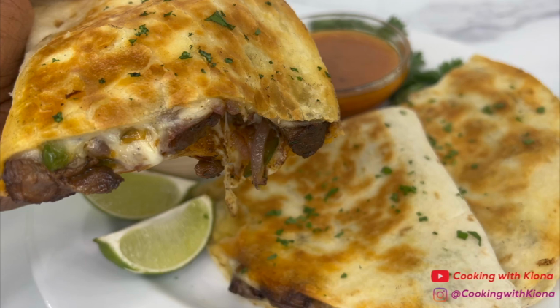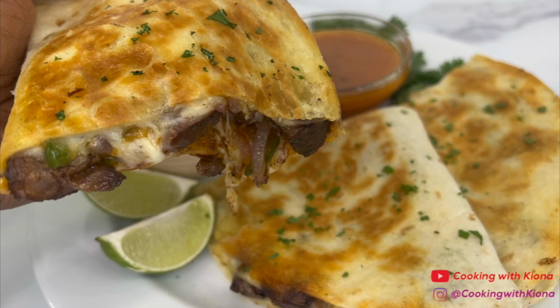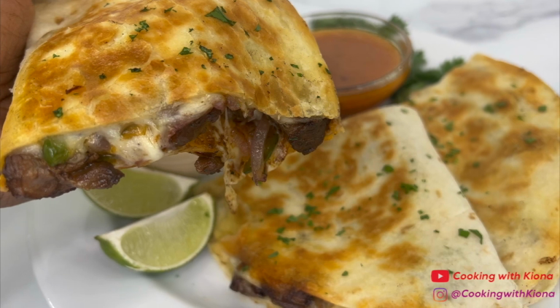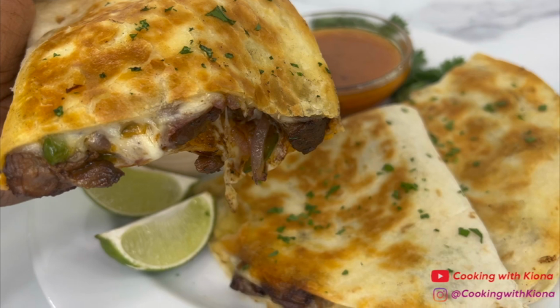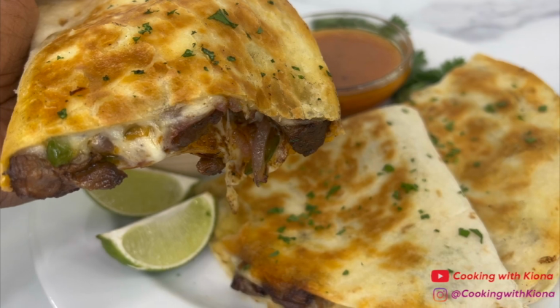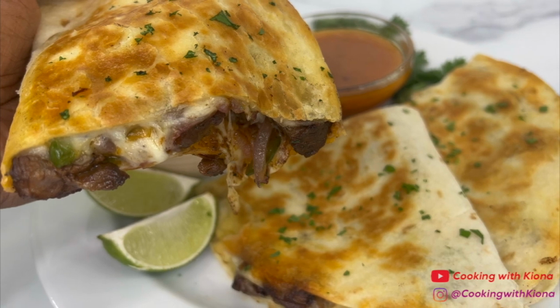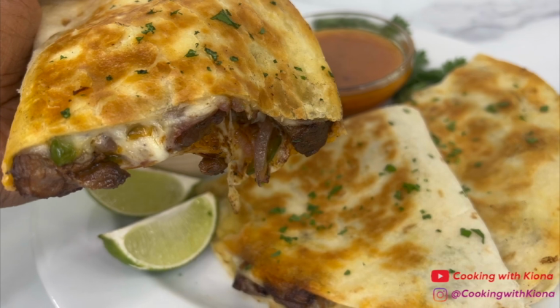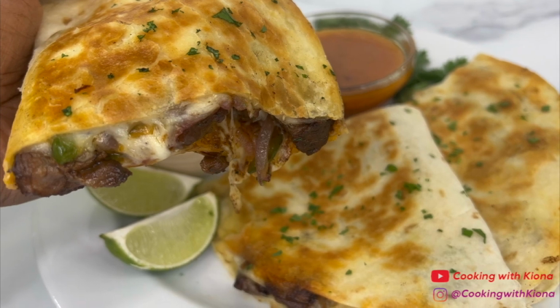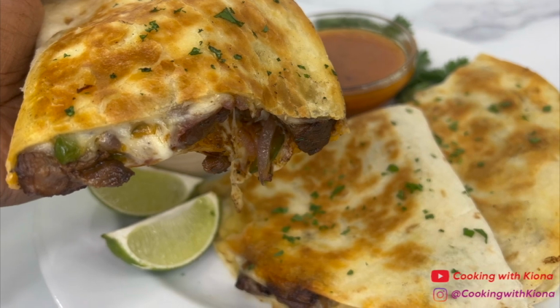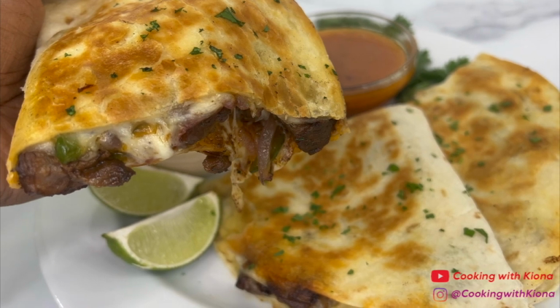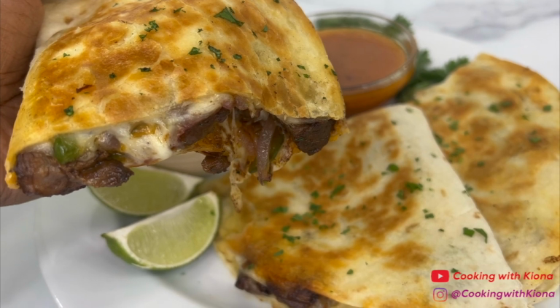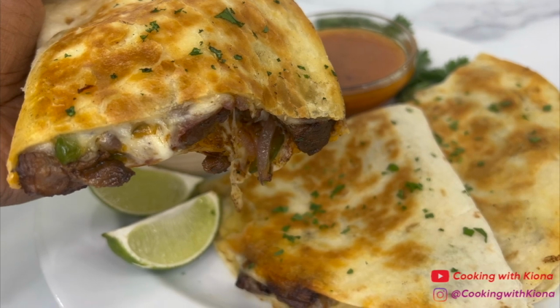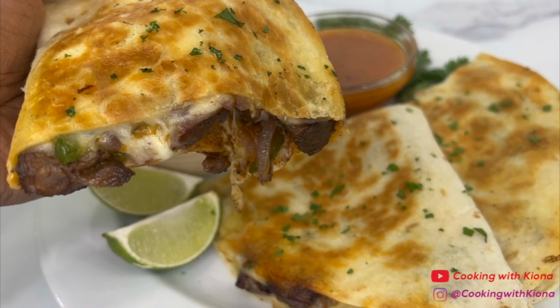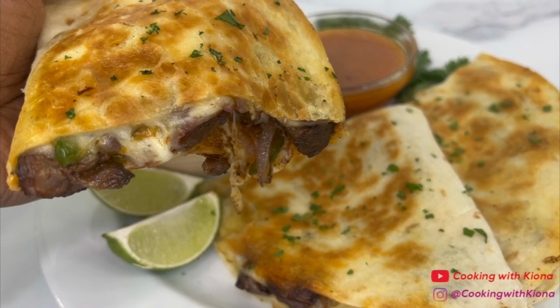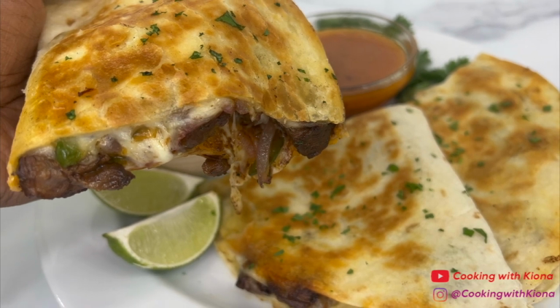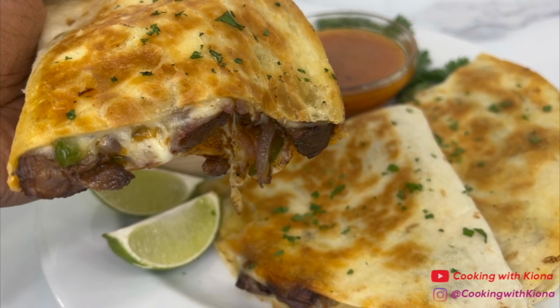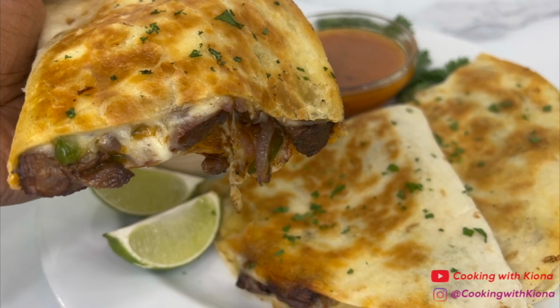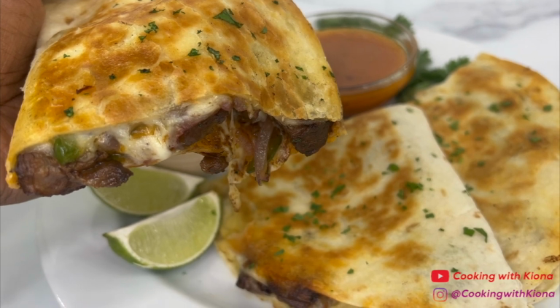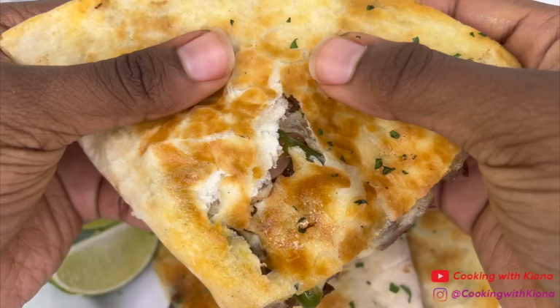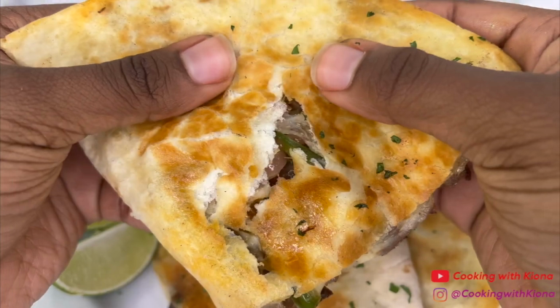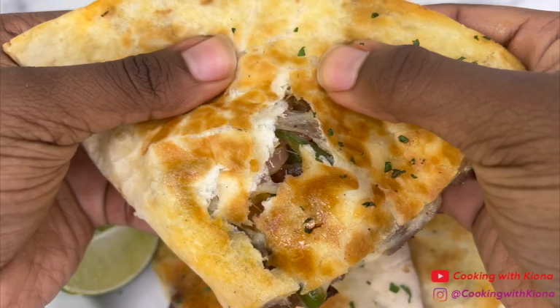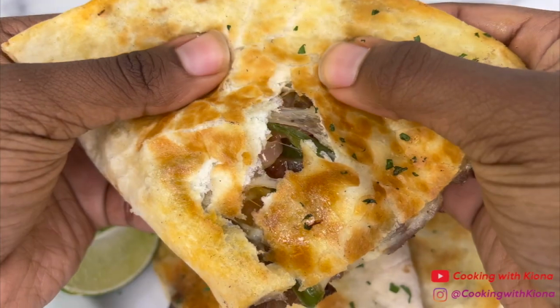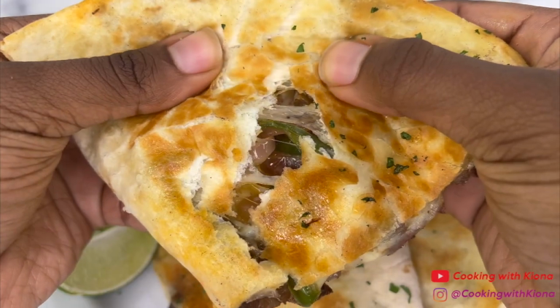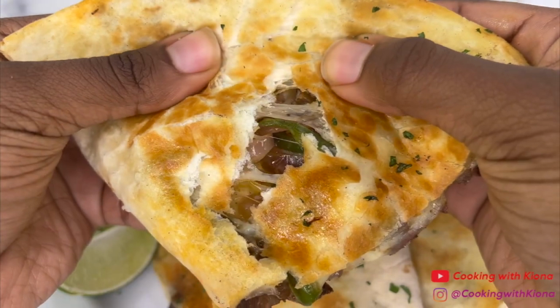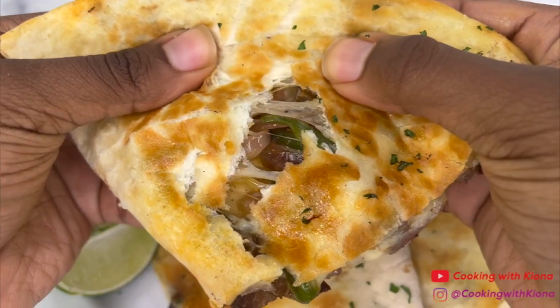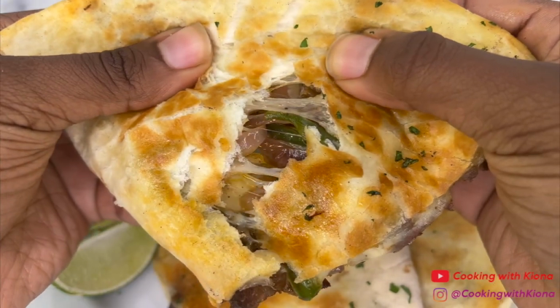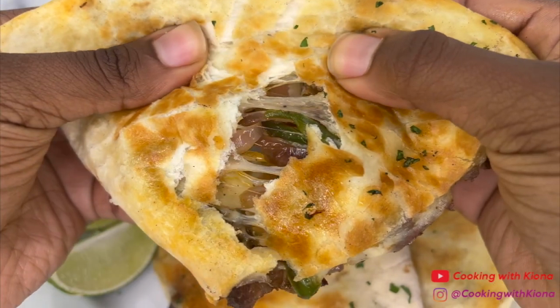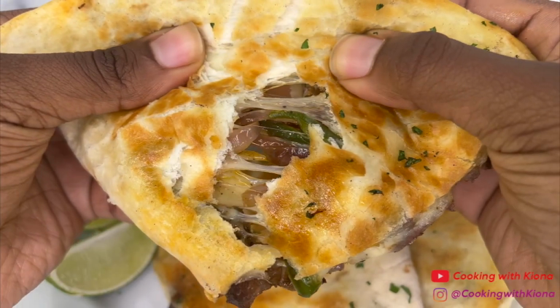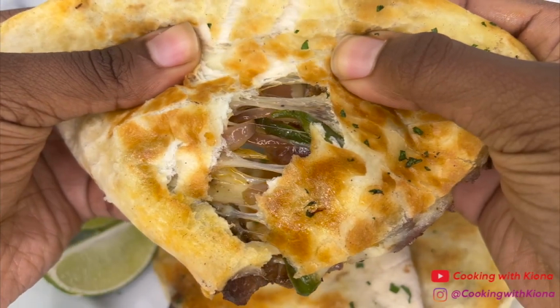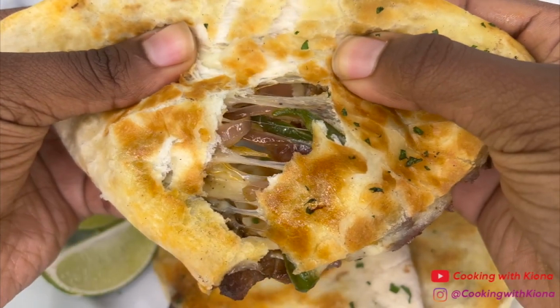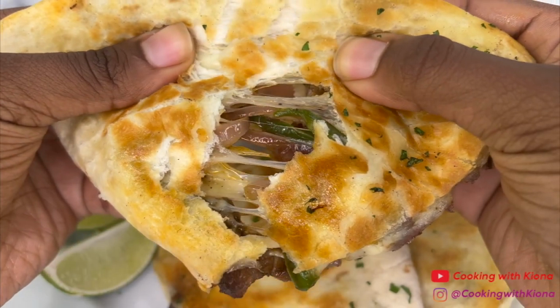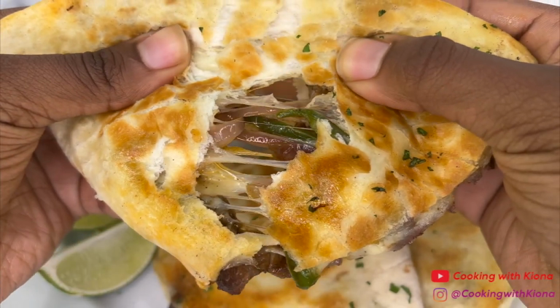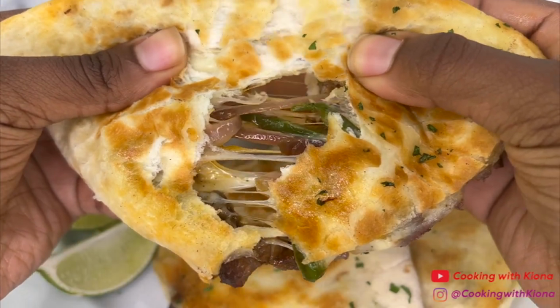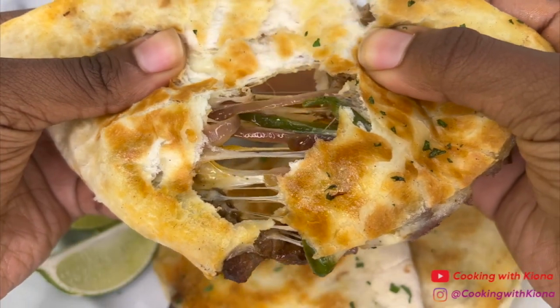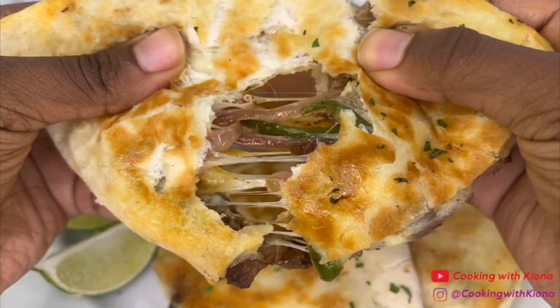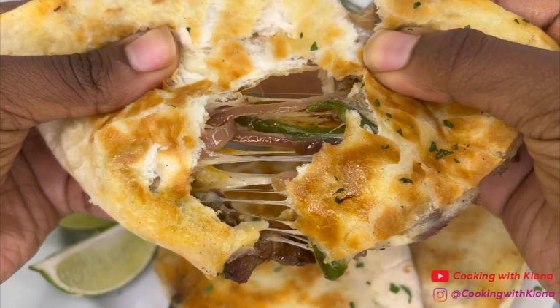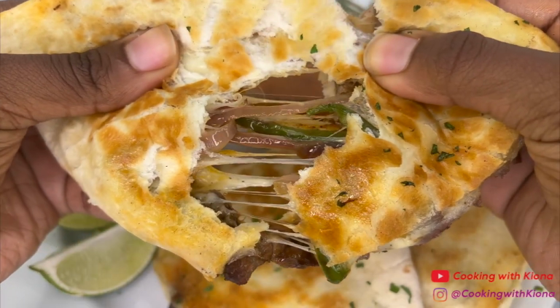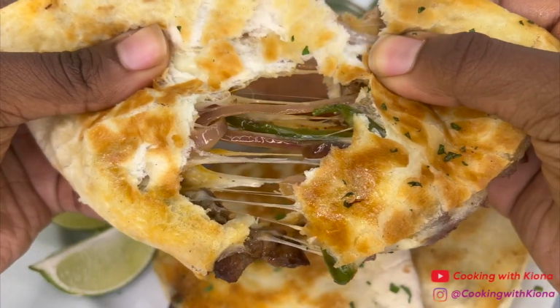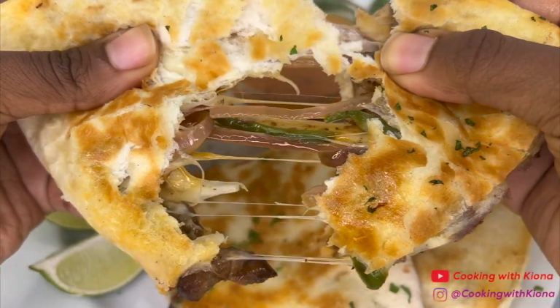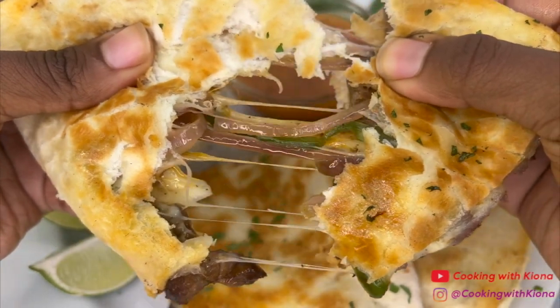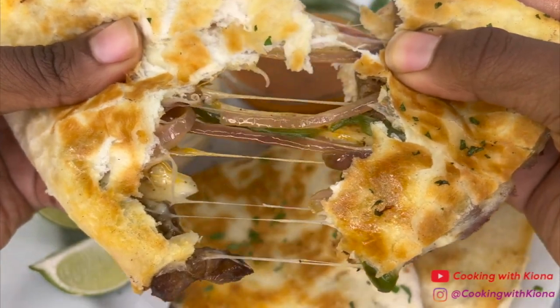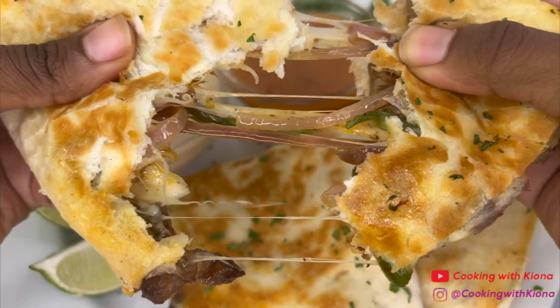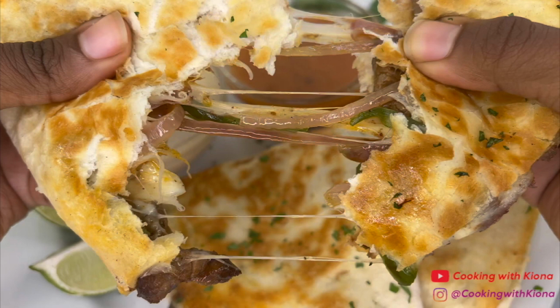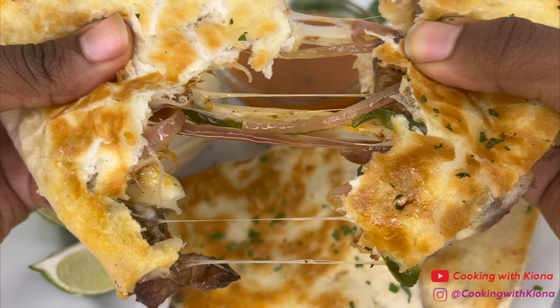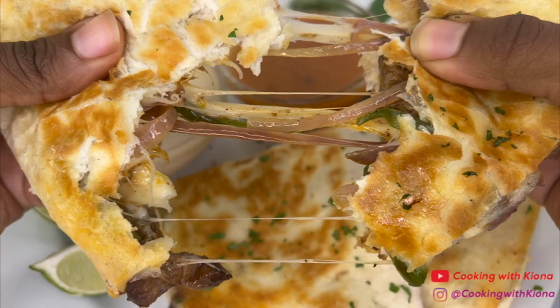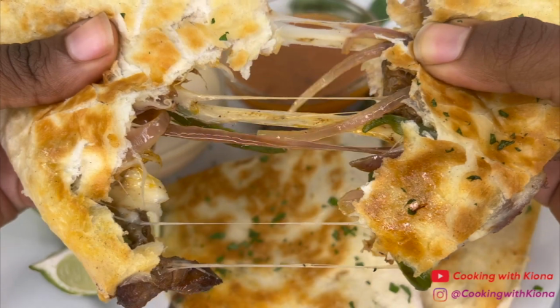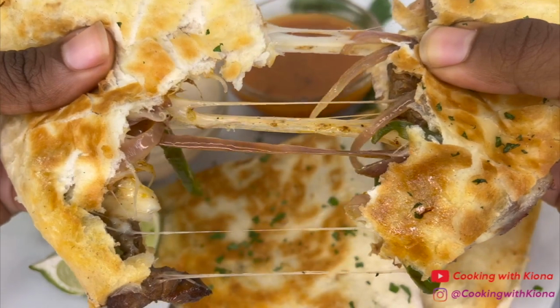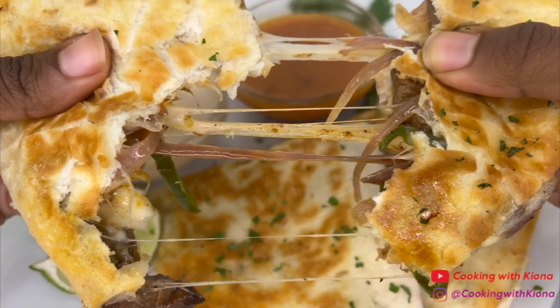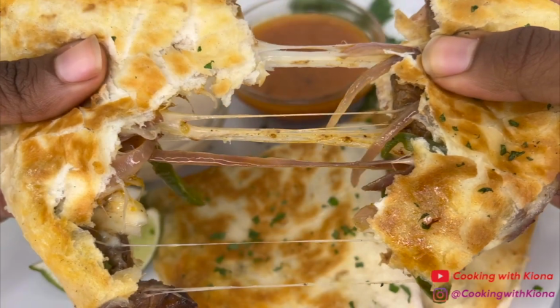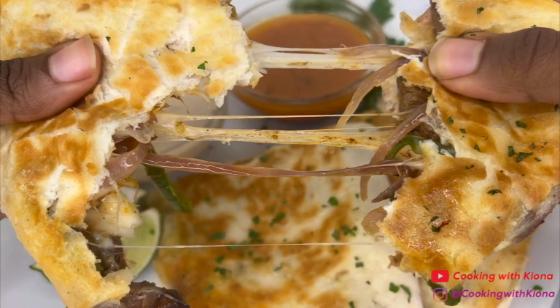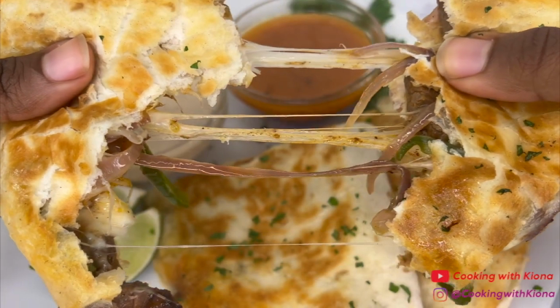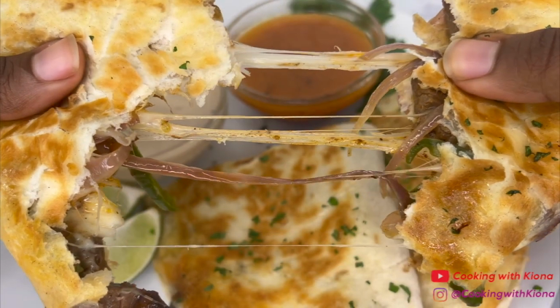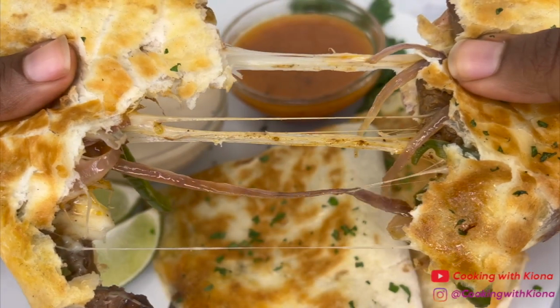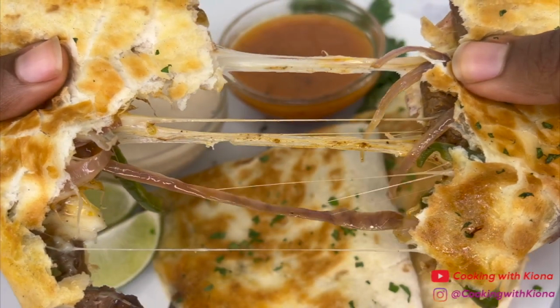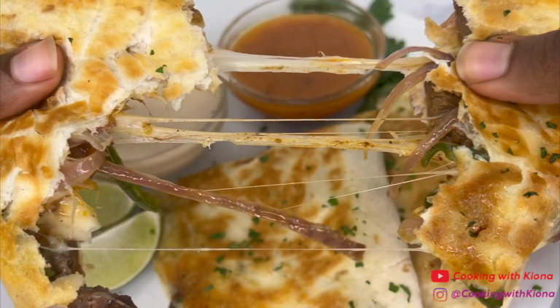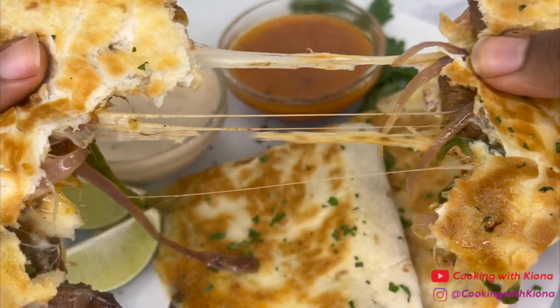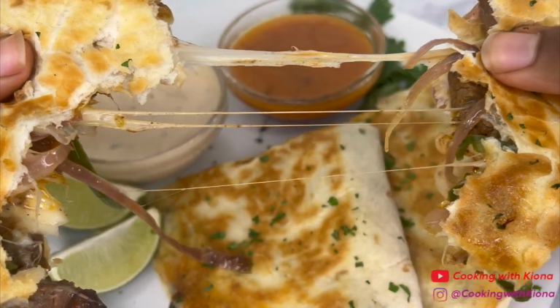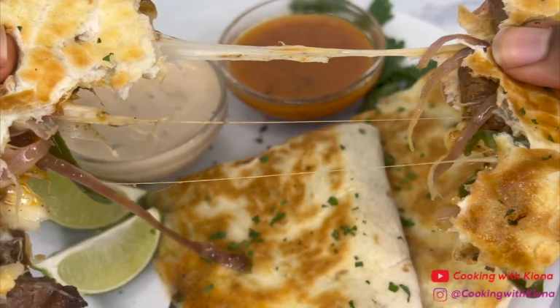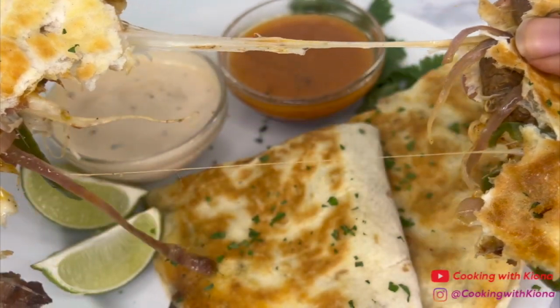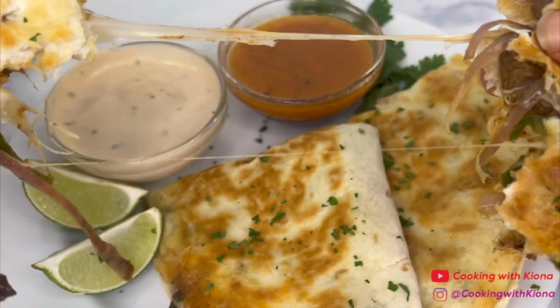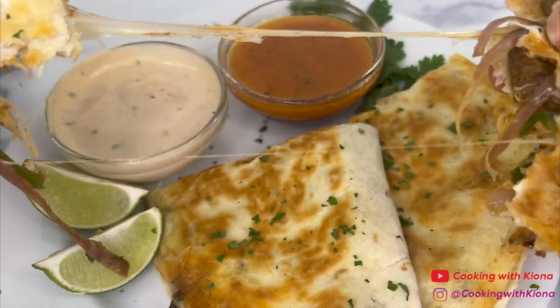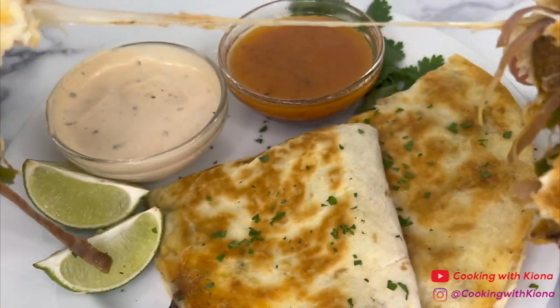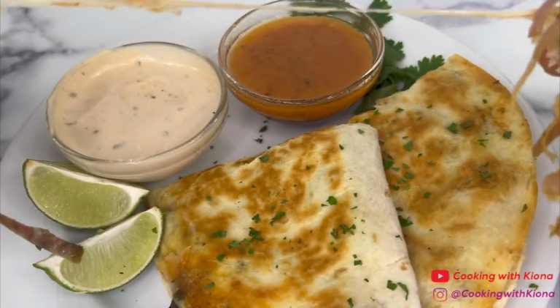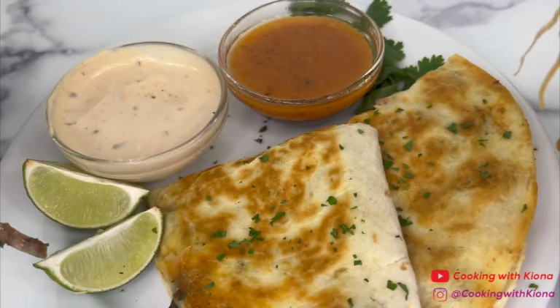Hey everyone, today I'm going to show you how to make the viral Chipotle Philly cheesesteak quesadillas with the chipotle vinaigrette. So let's get started with the video.